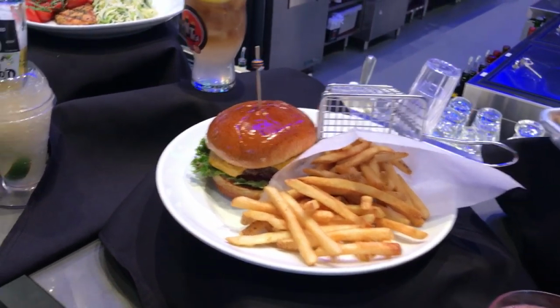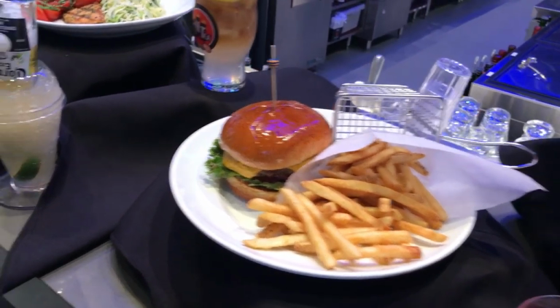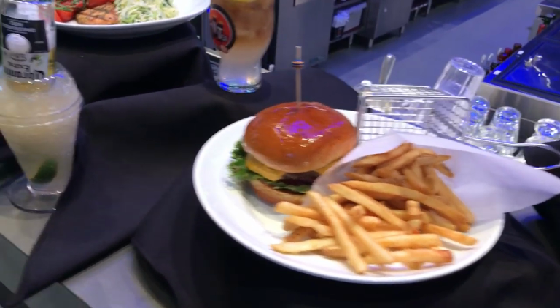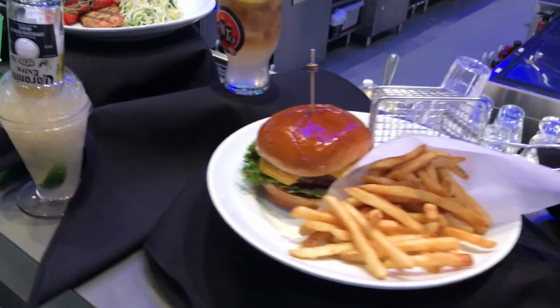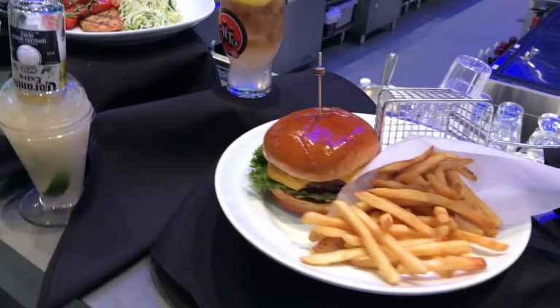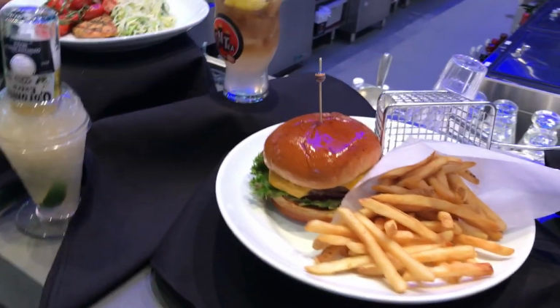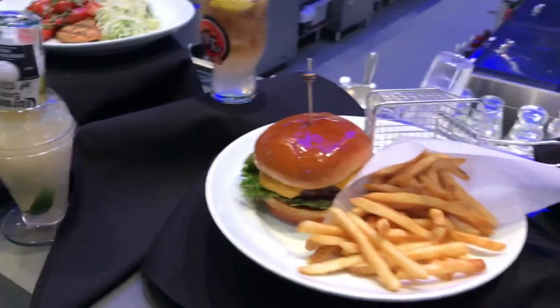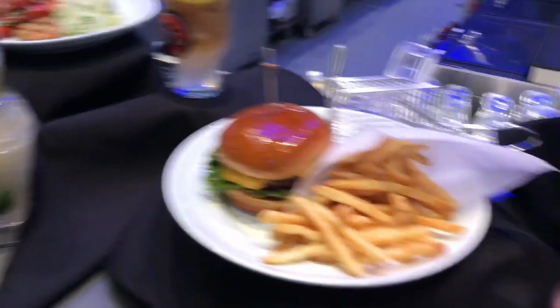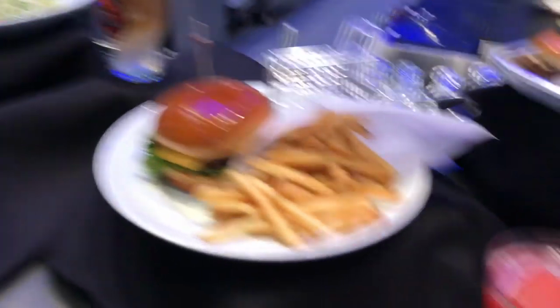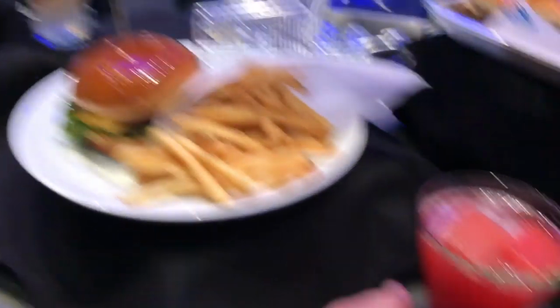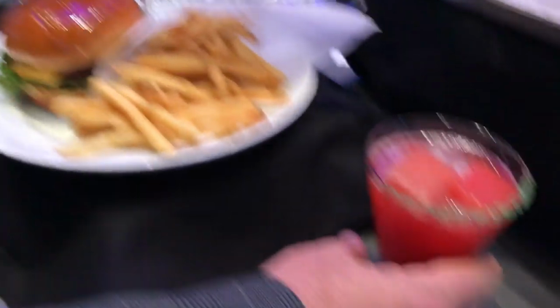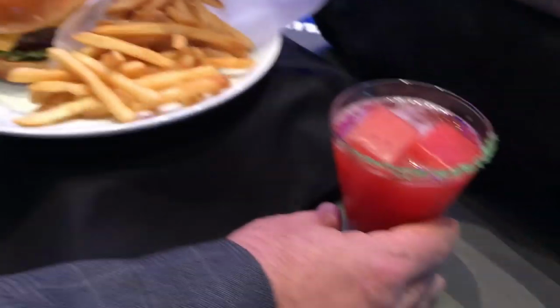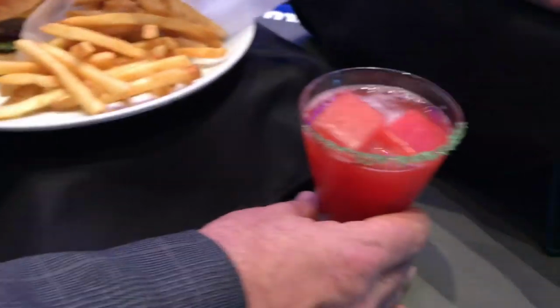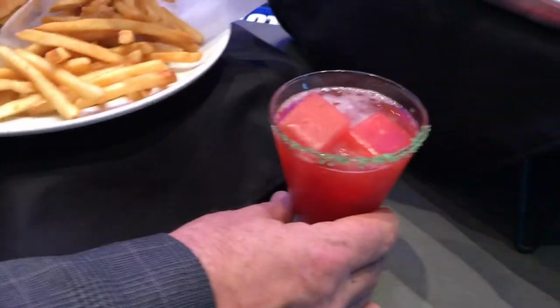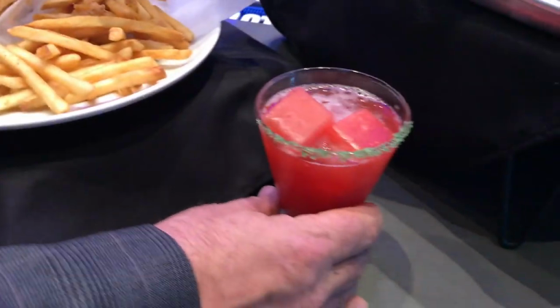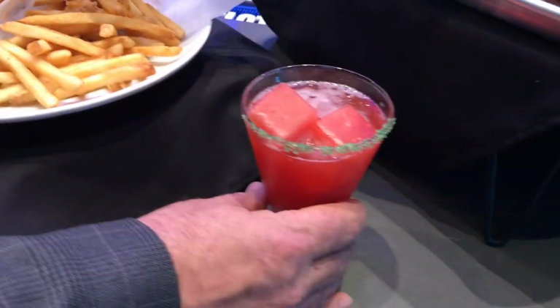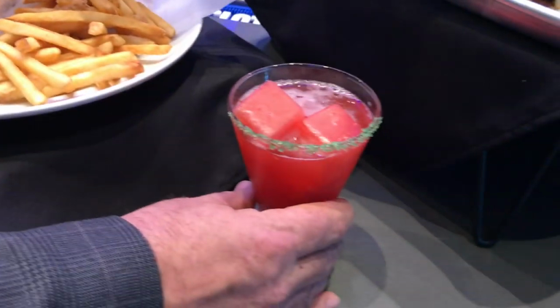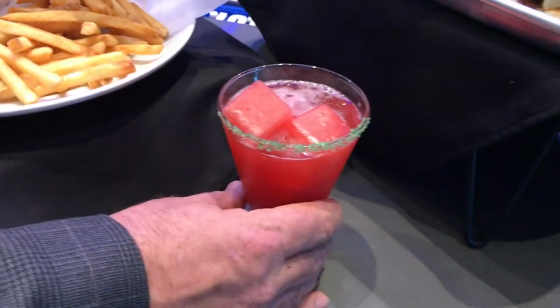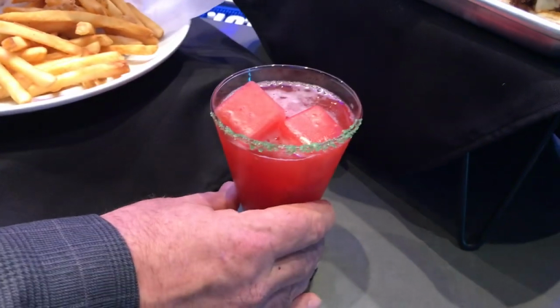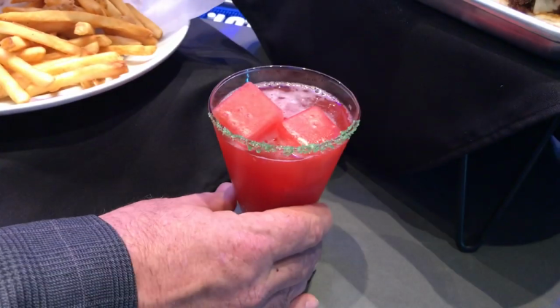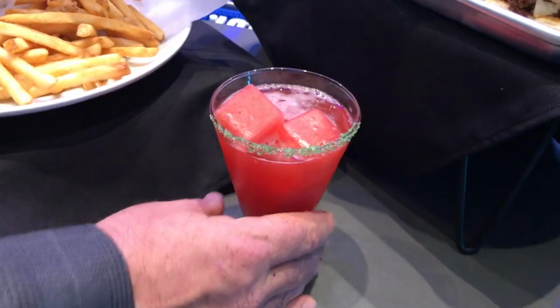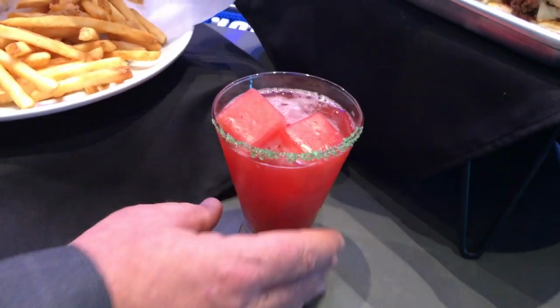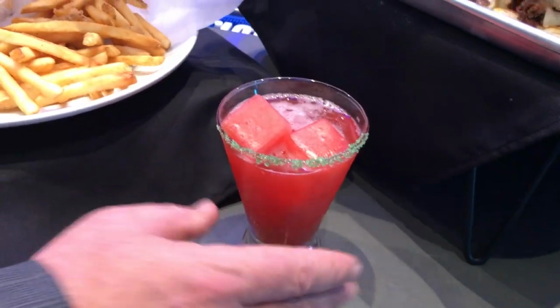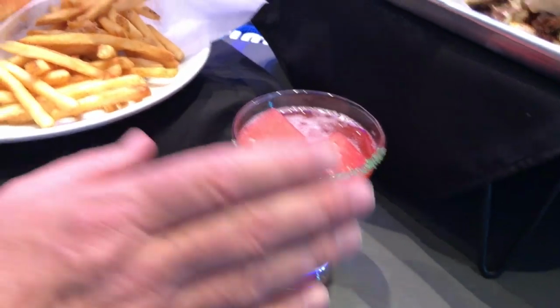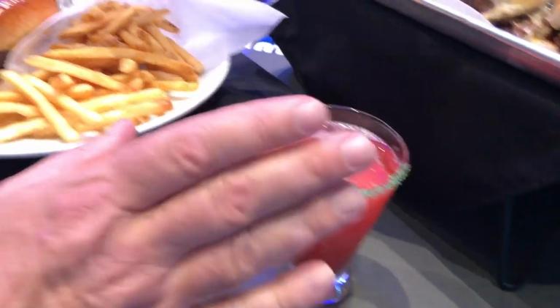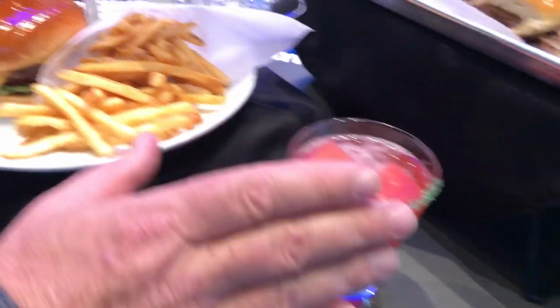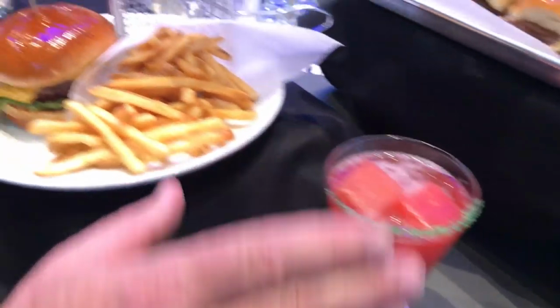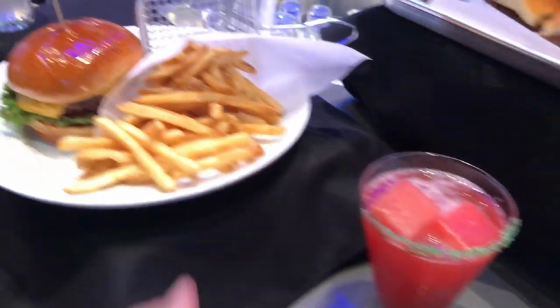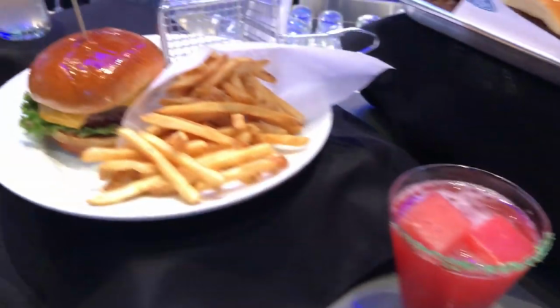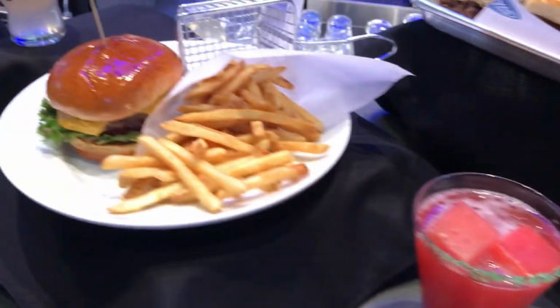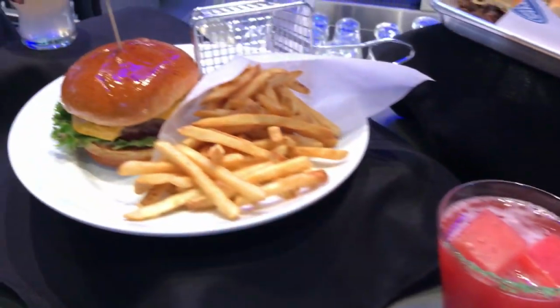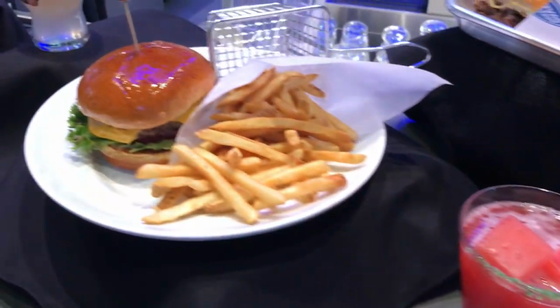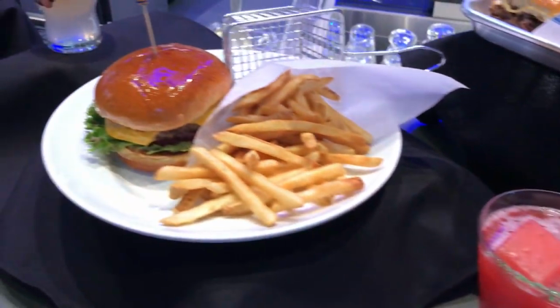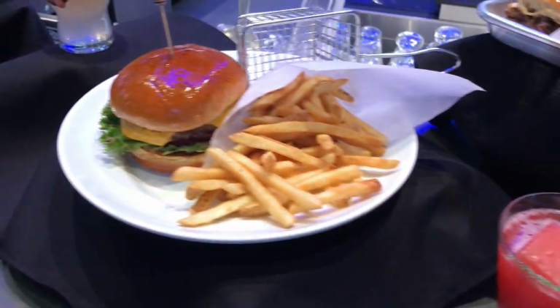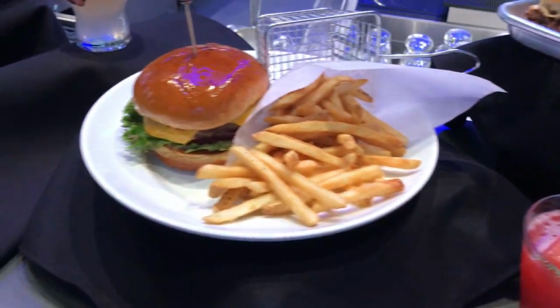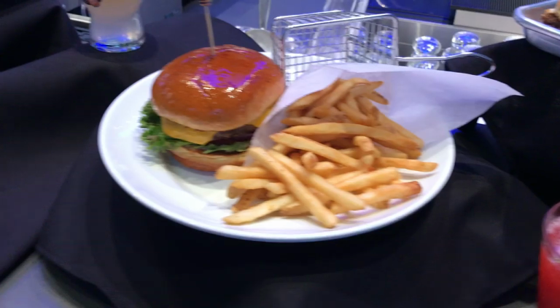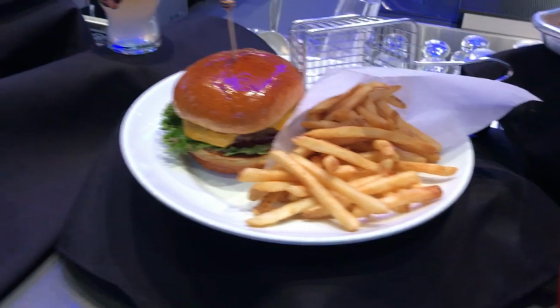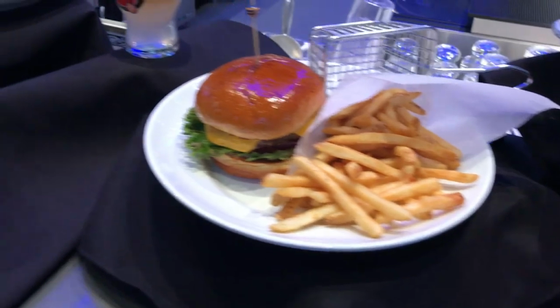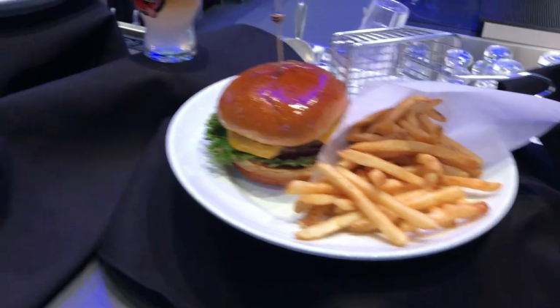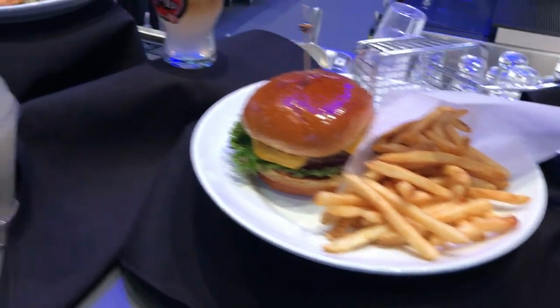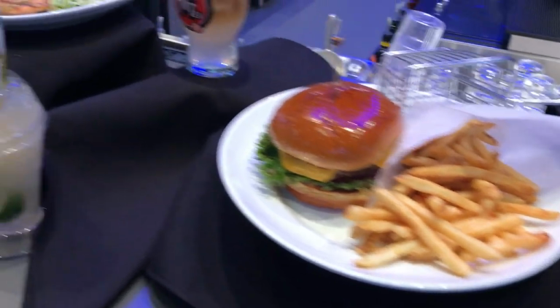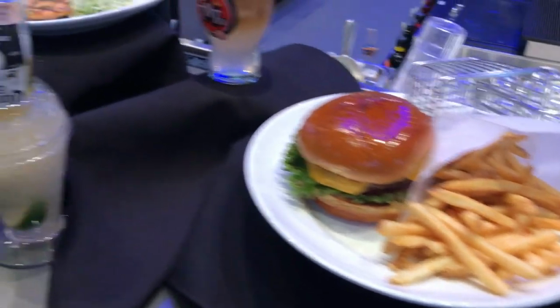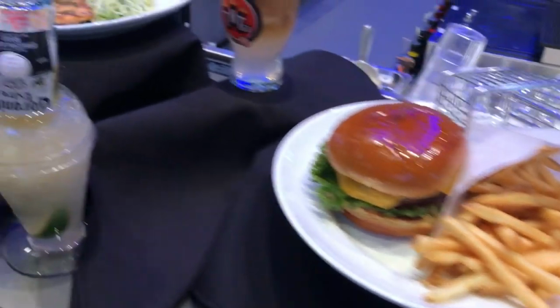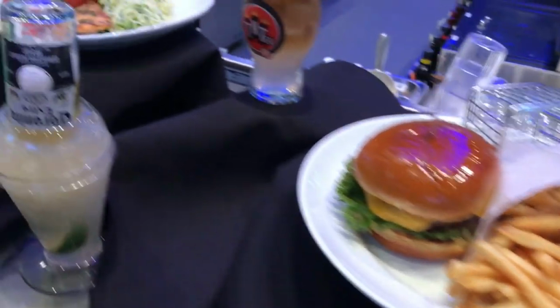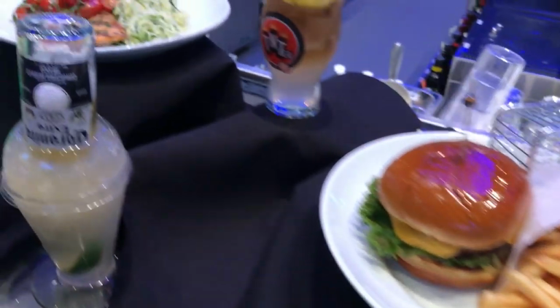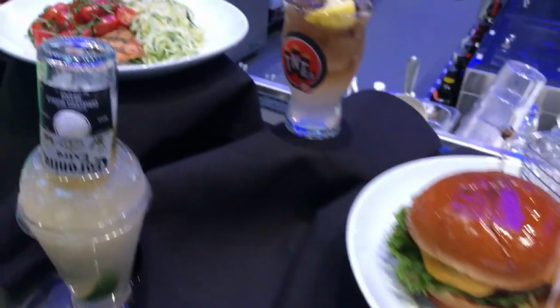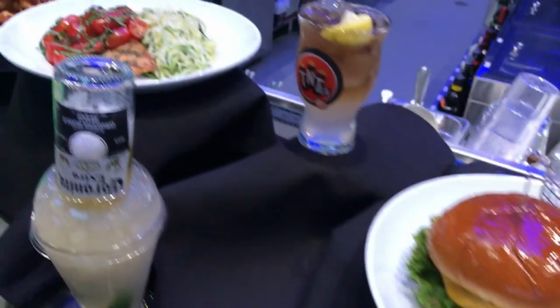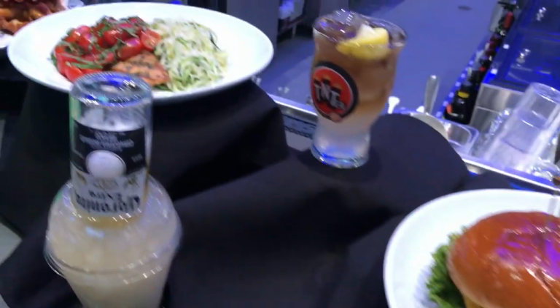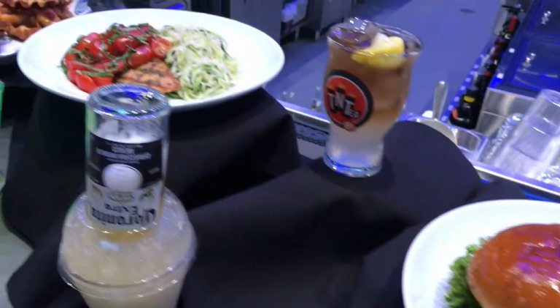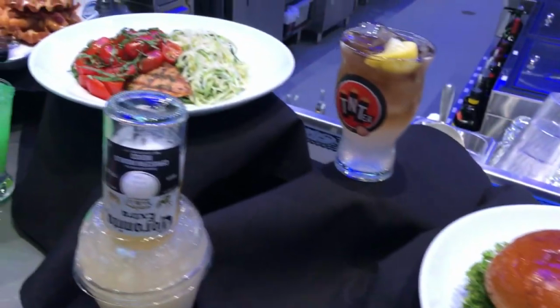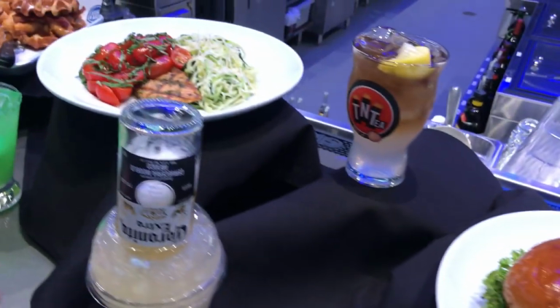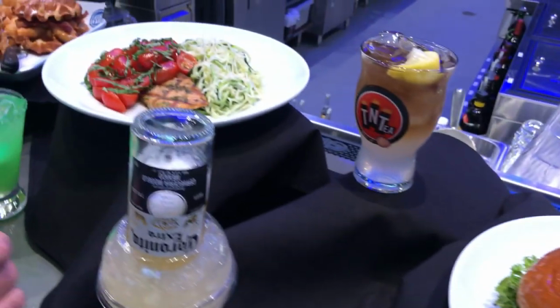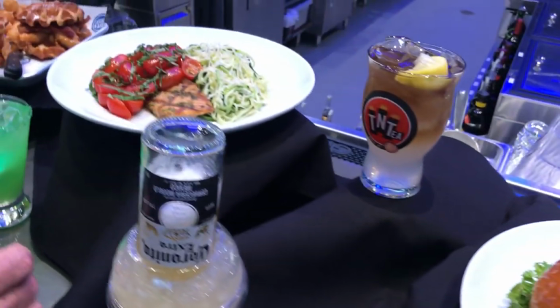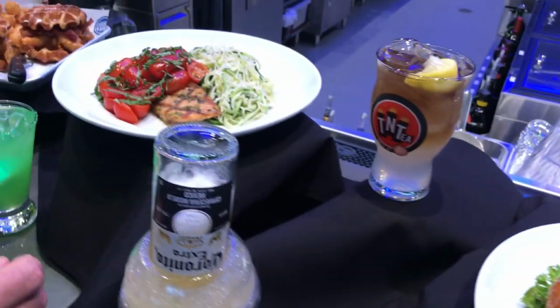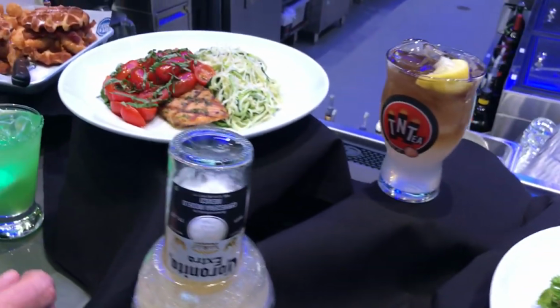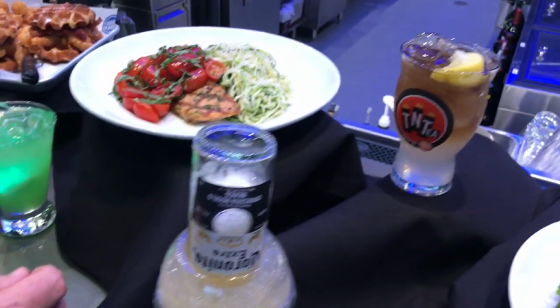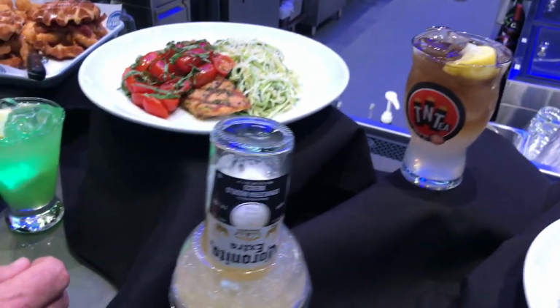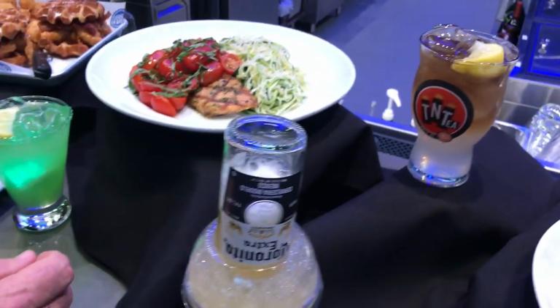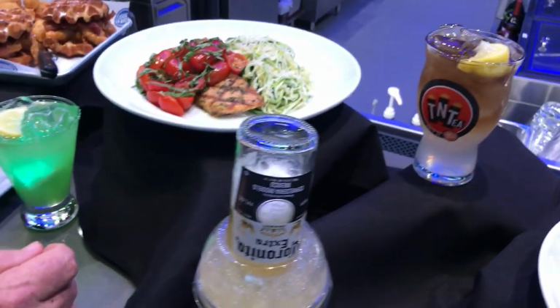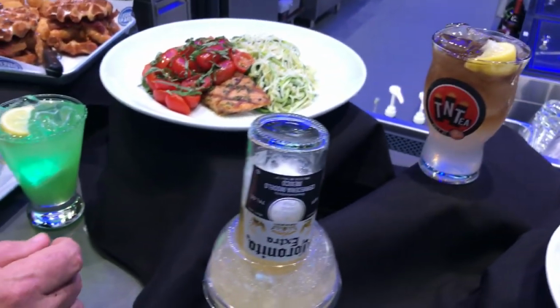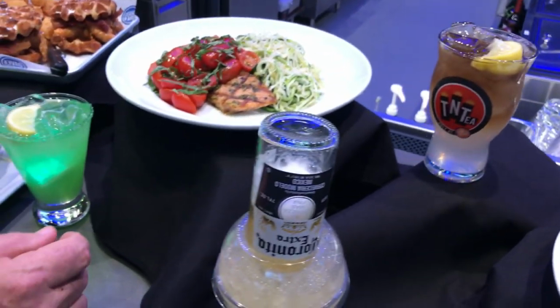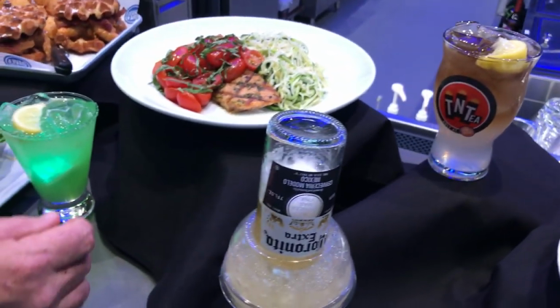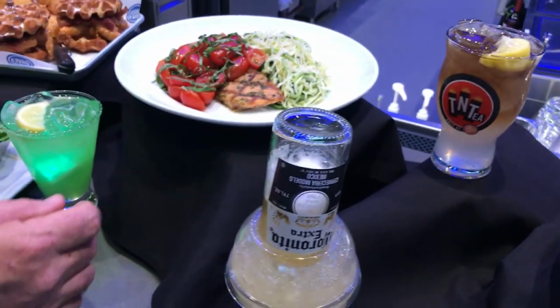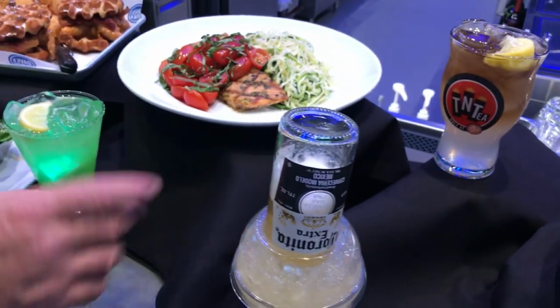Strawberry watermelon margarita, fresh made in-house with watermelon ice cubes.